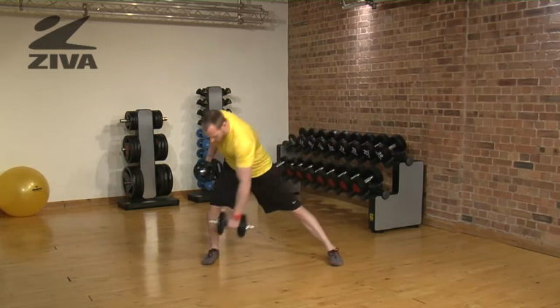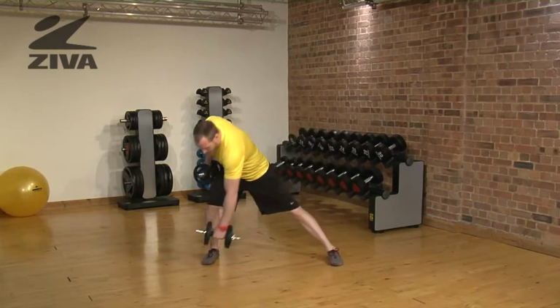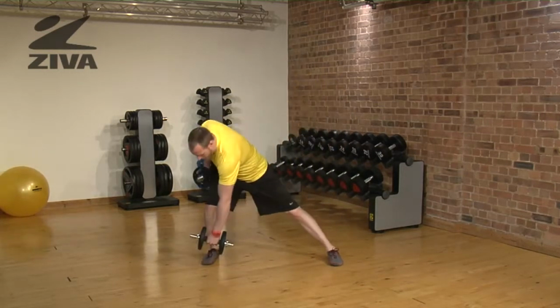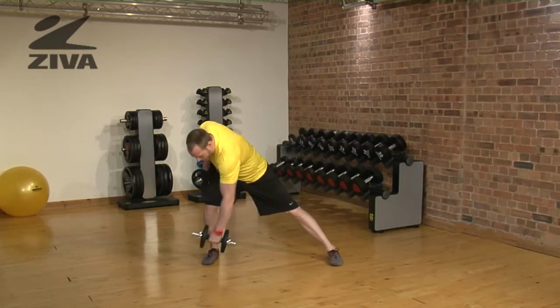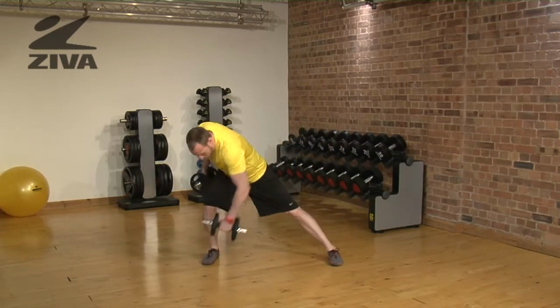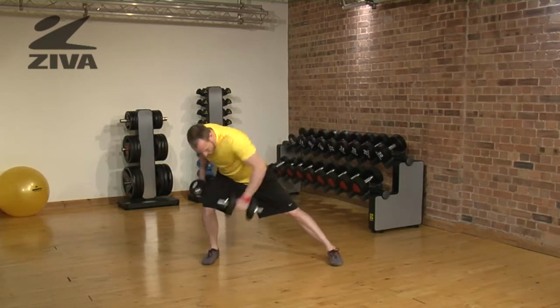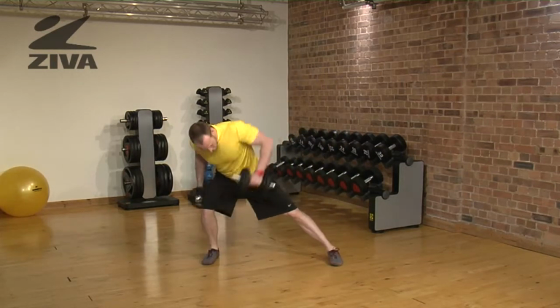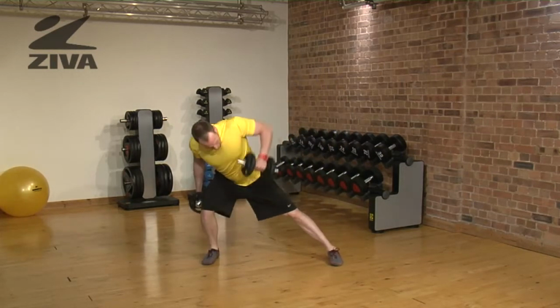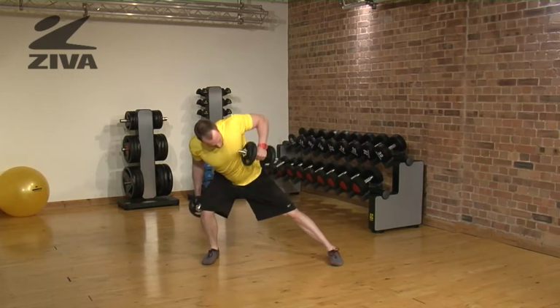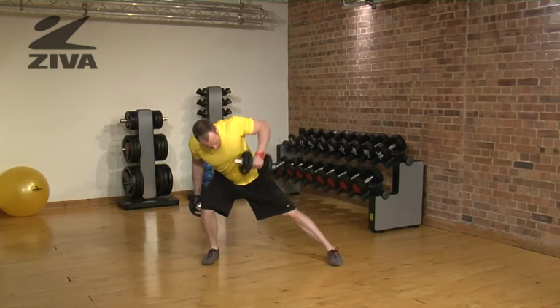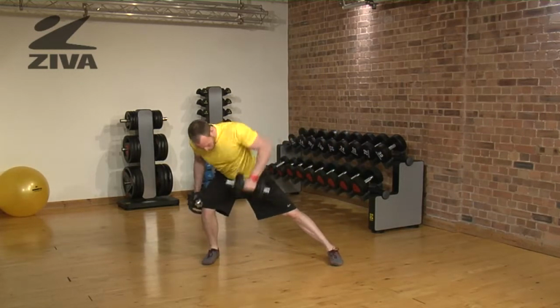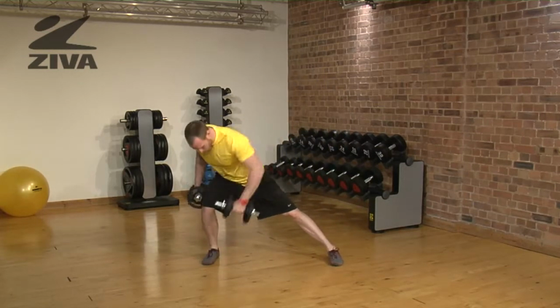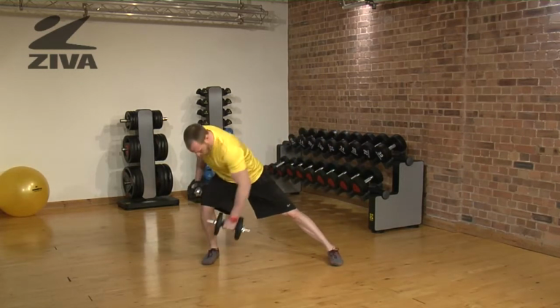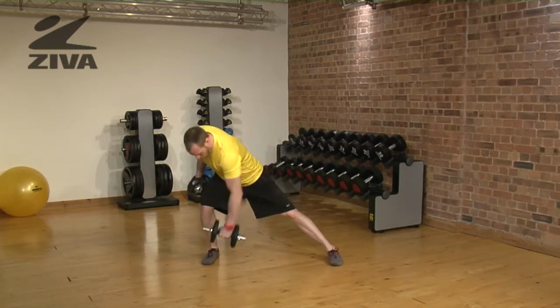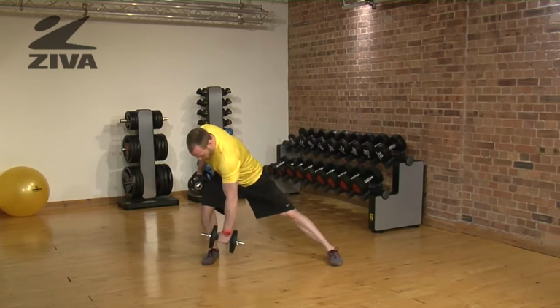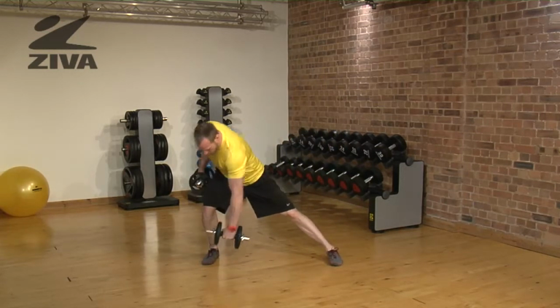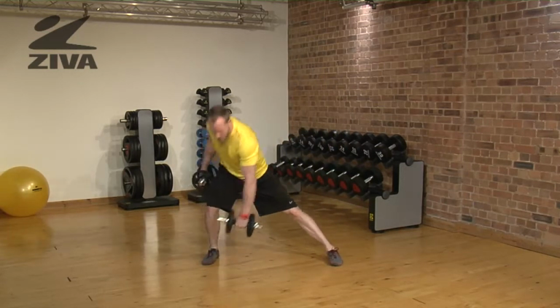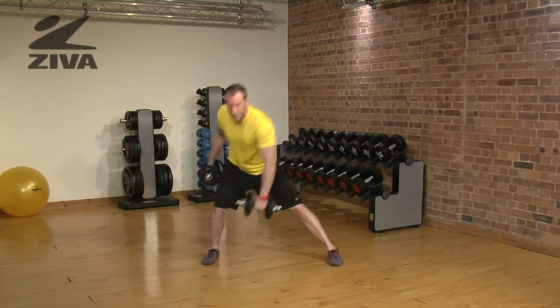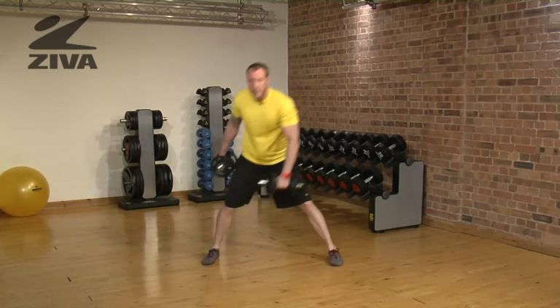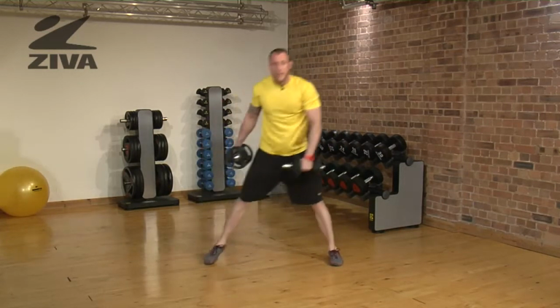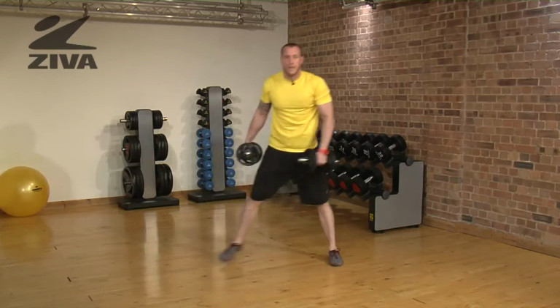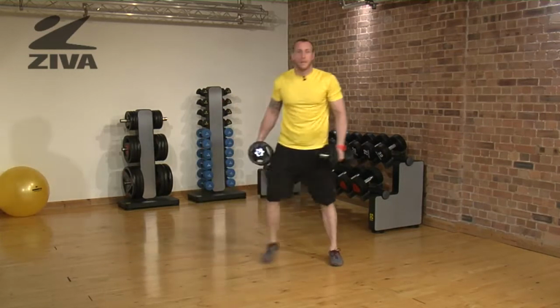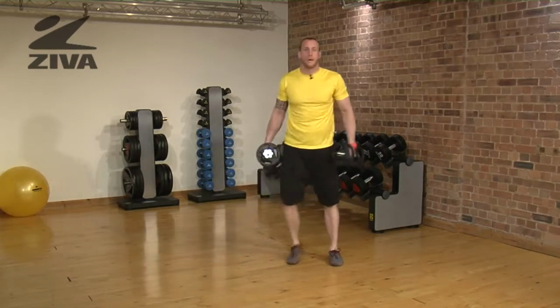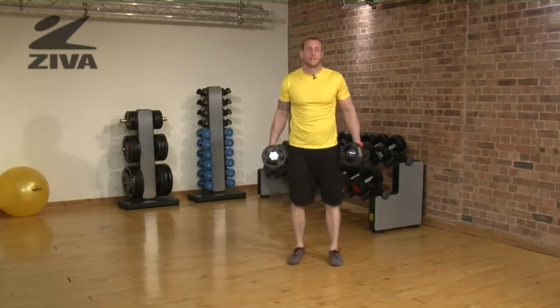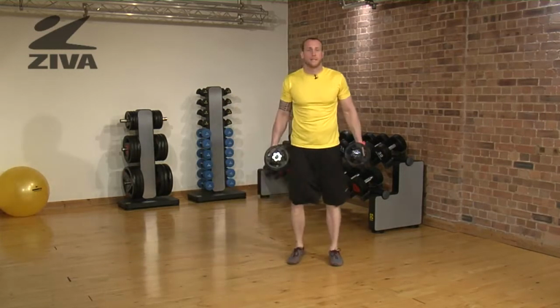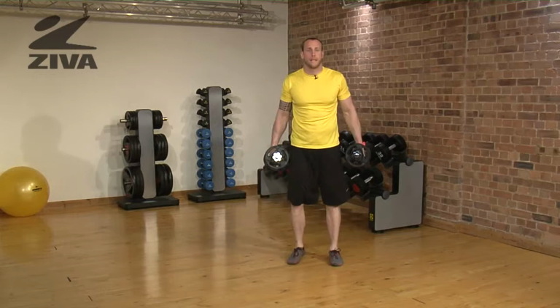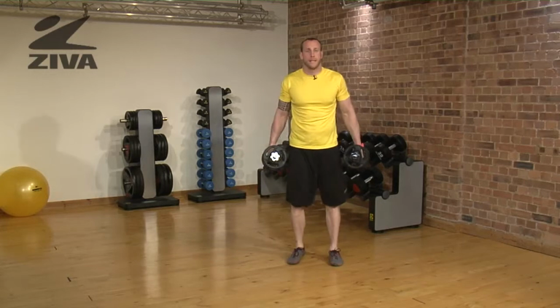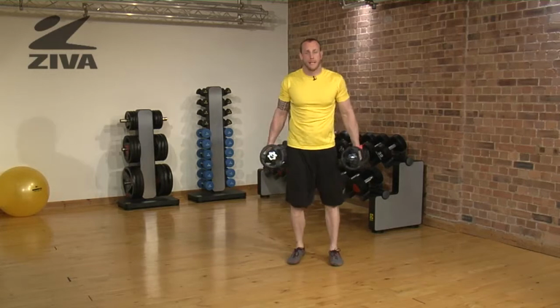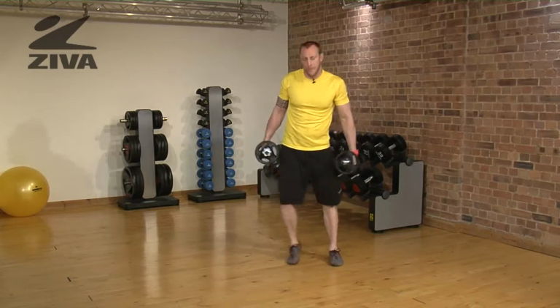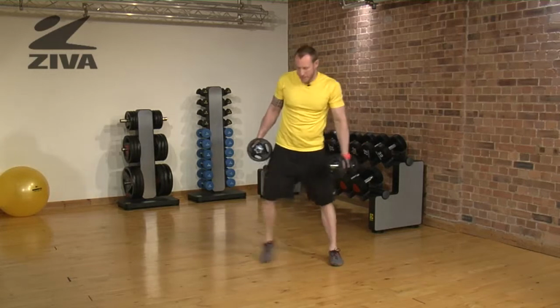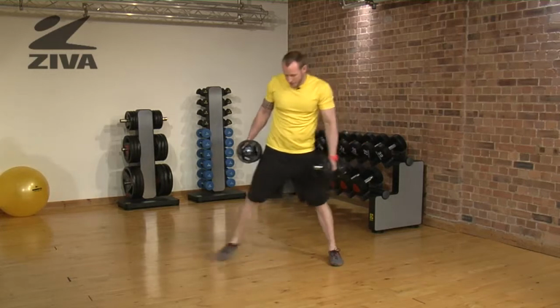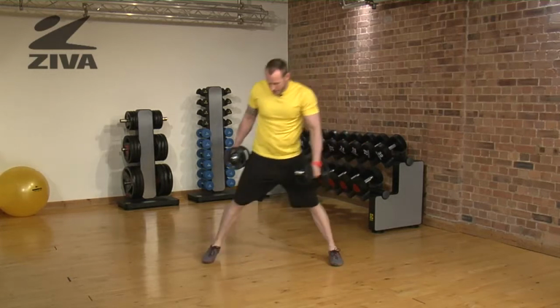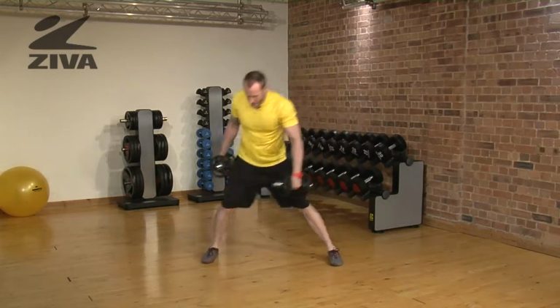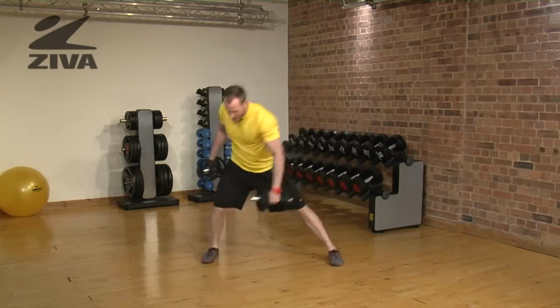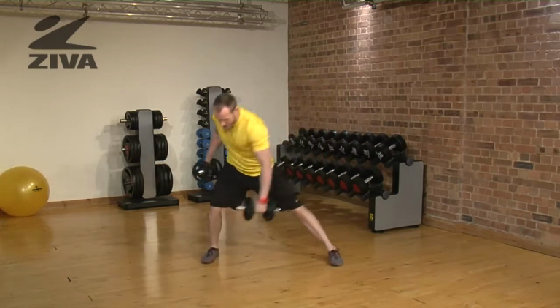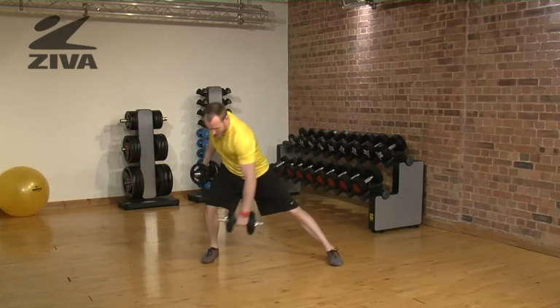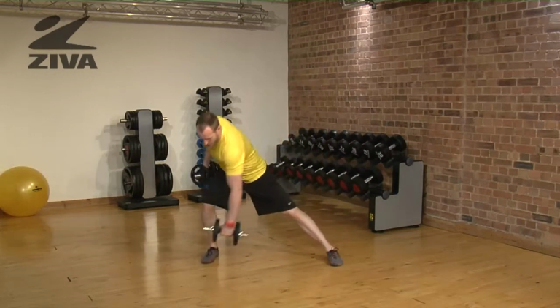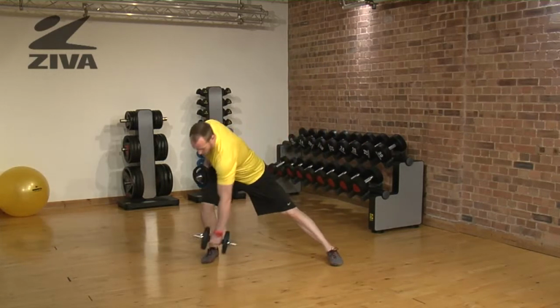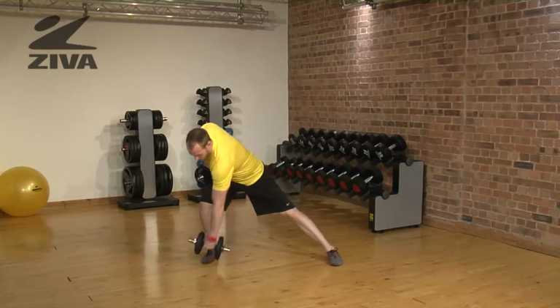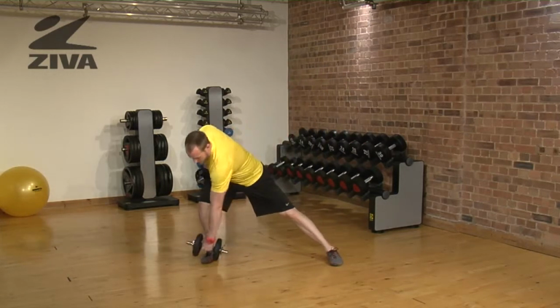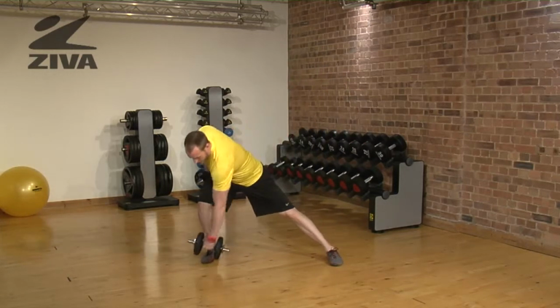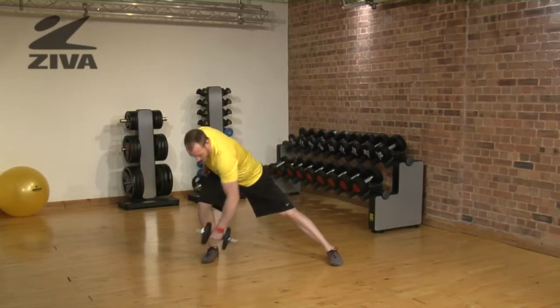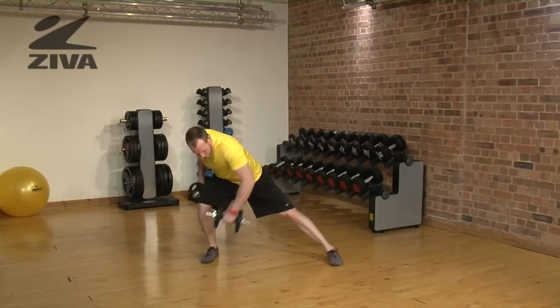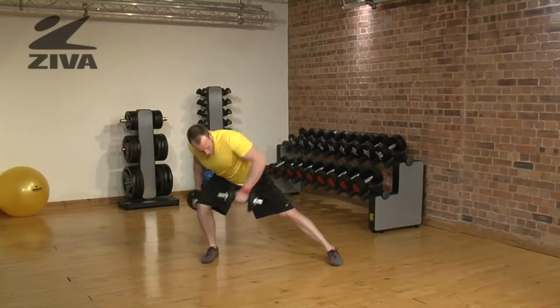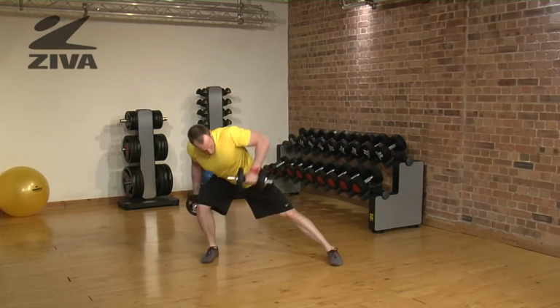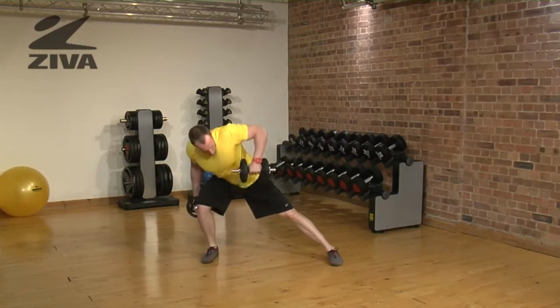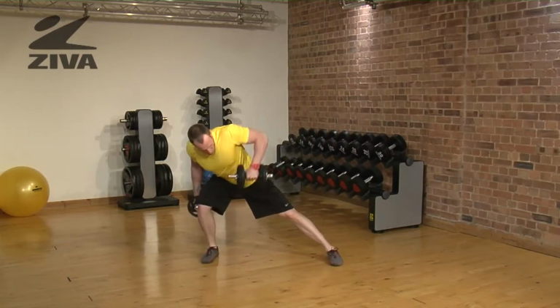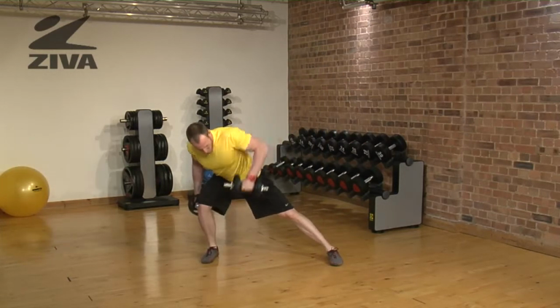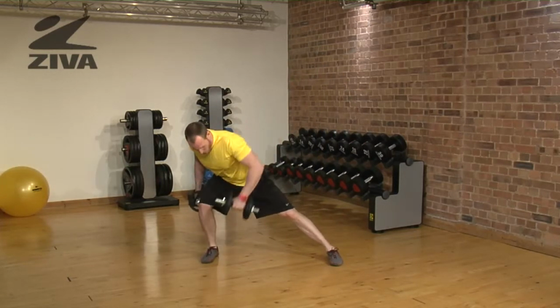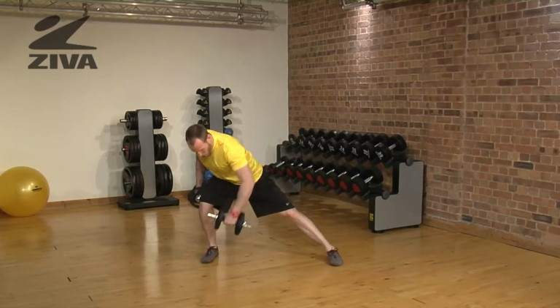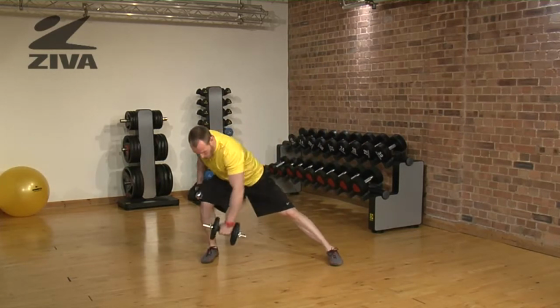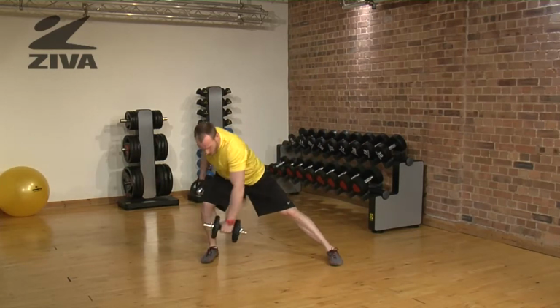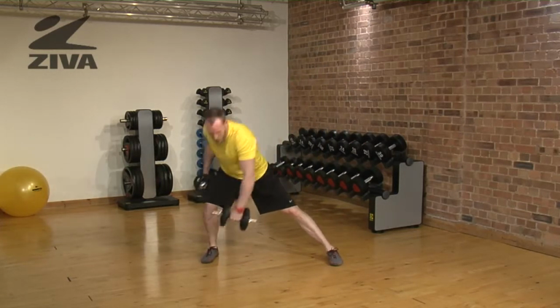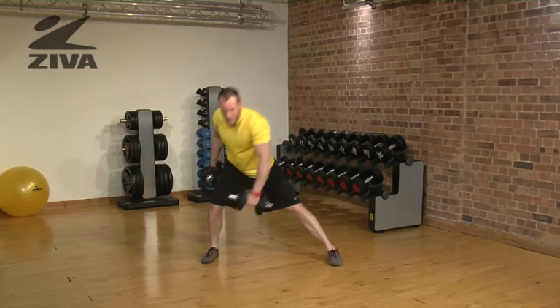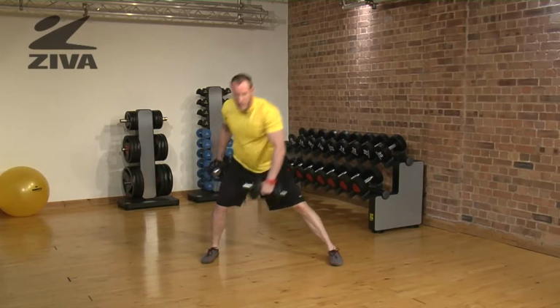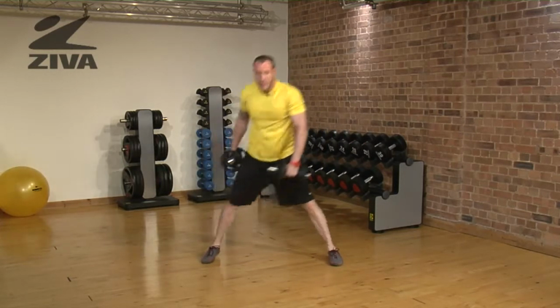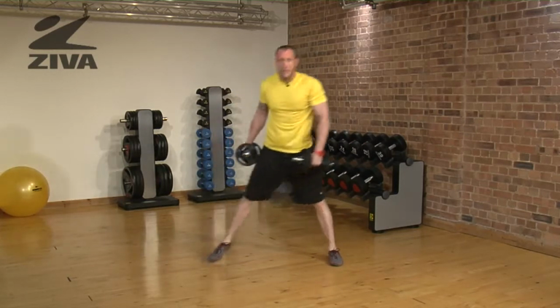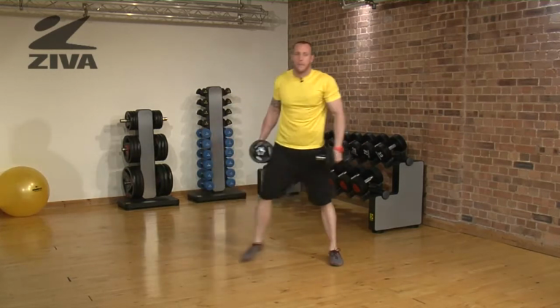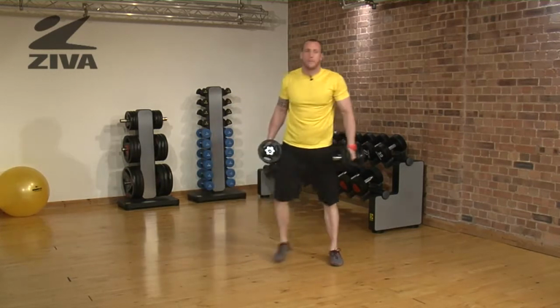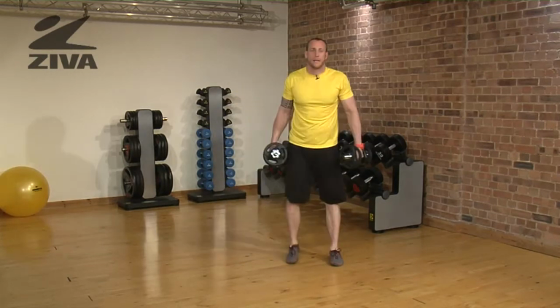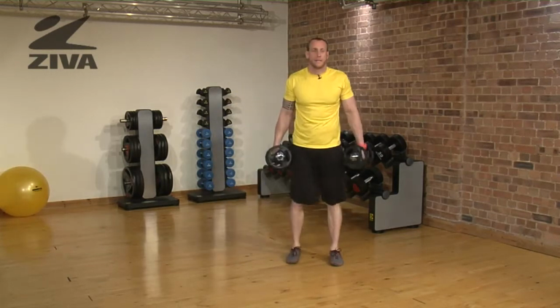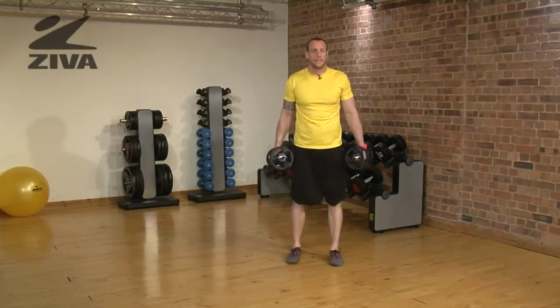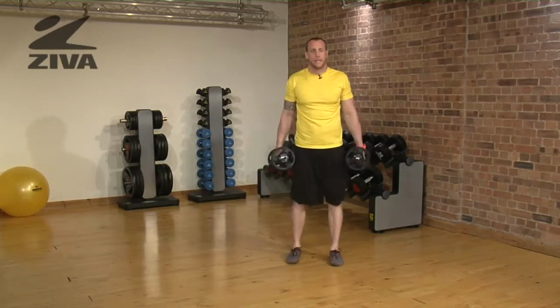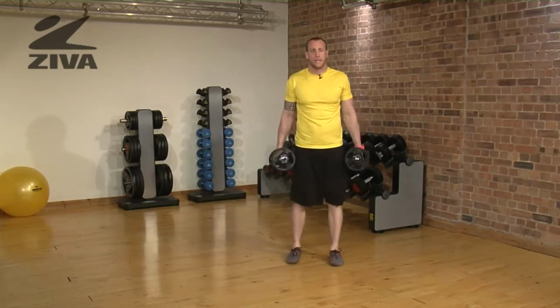So down, row, back to standing. Down one more time, row, back to standing.